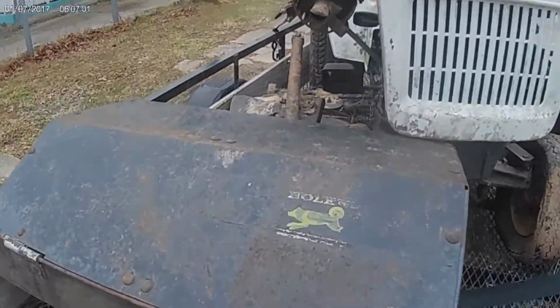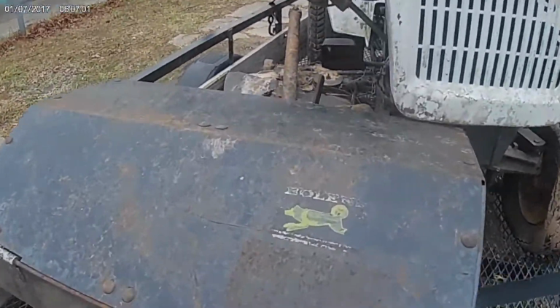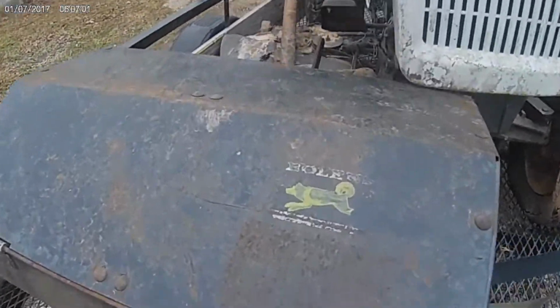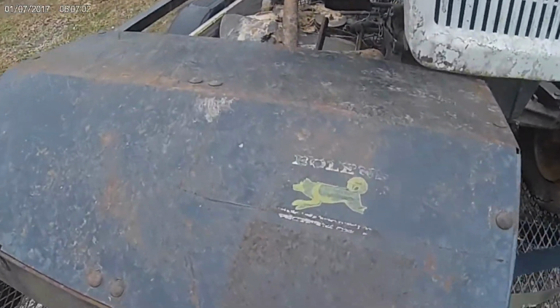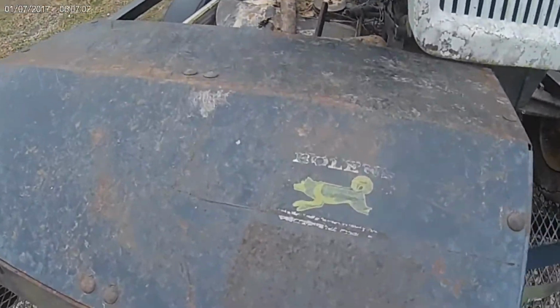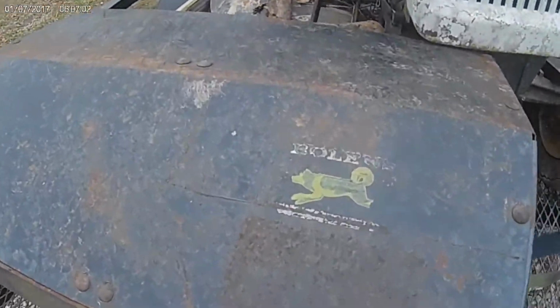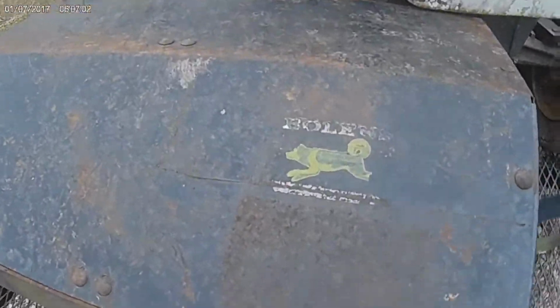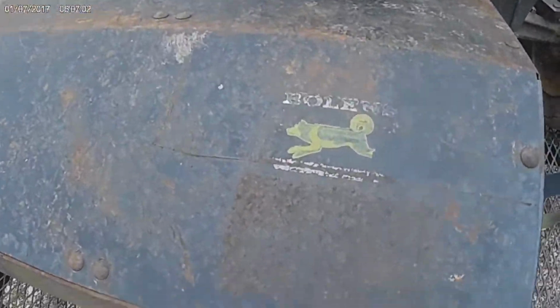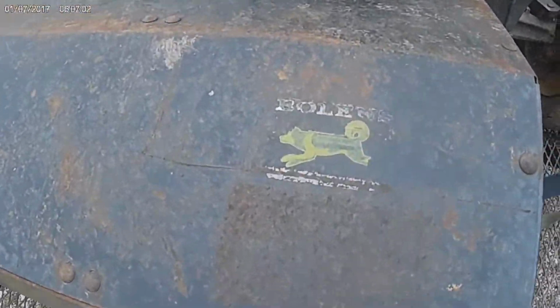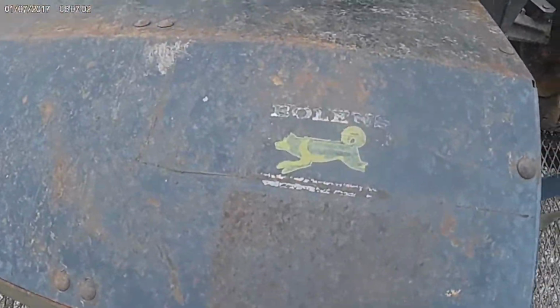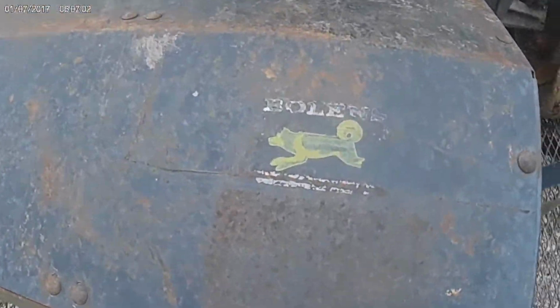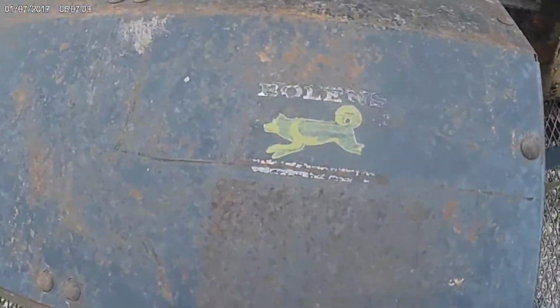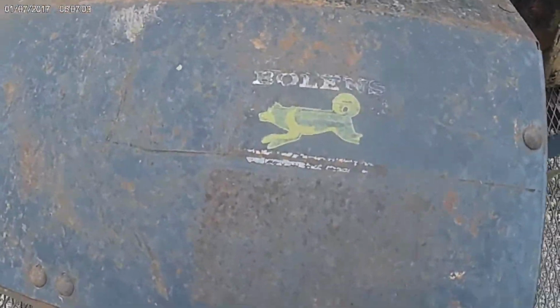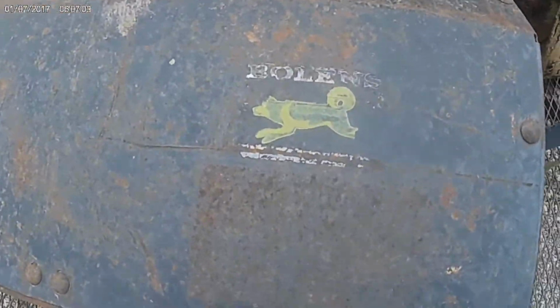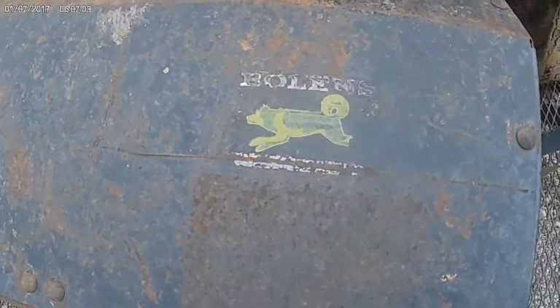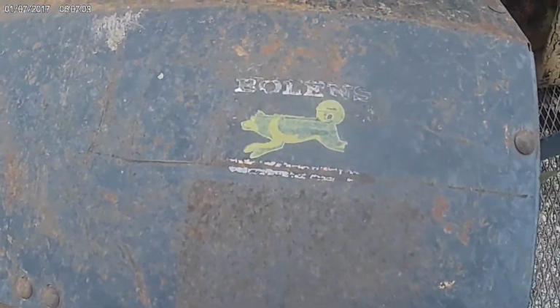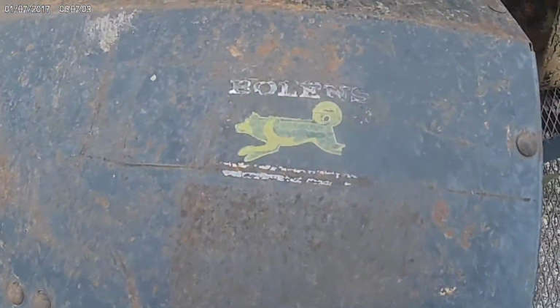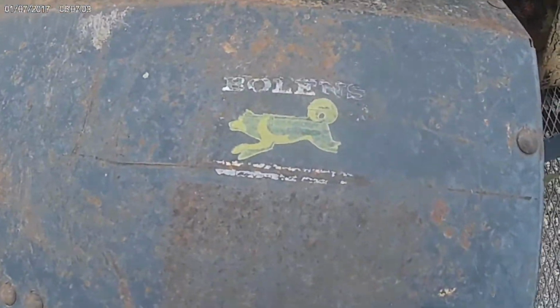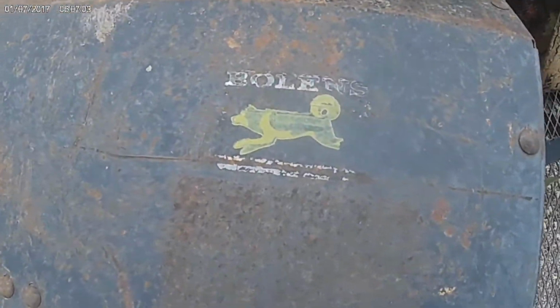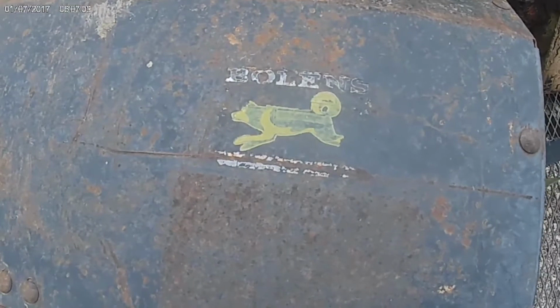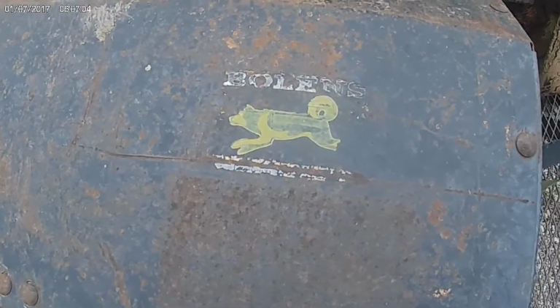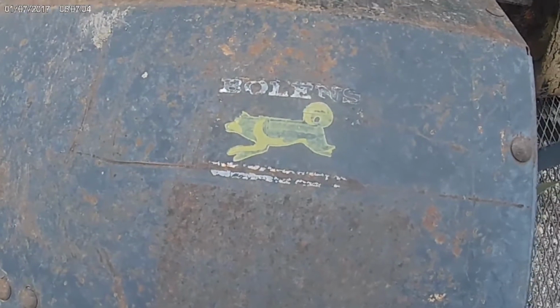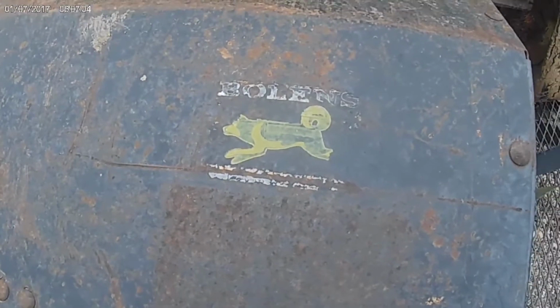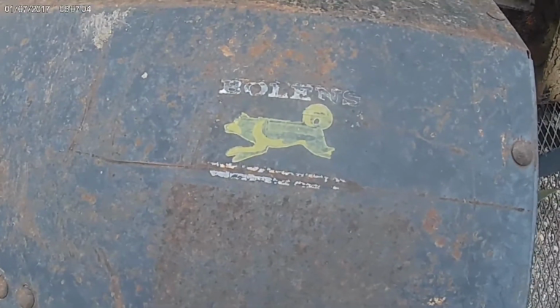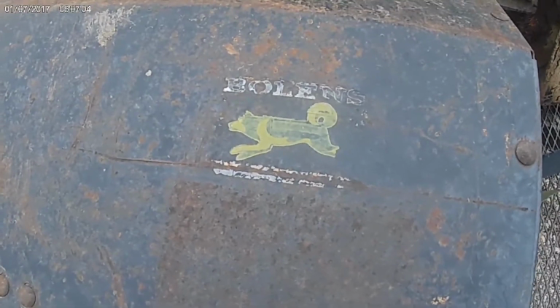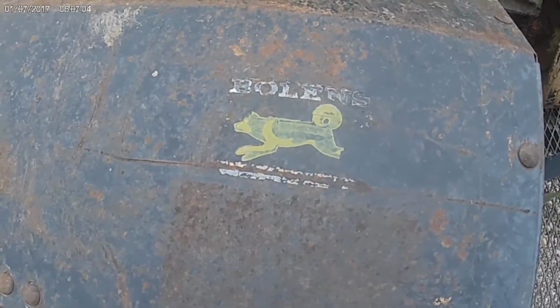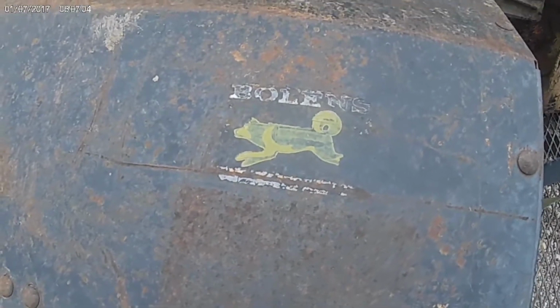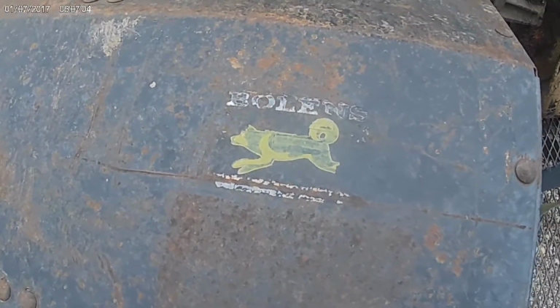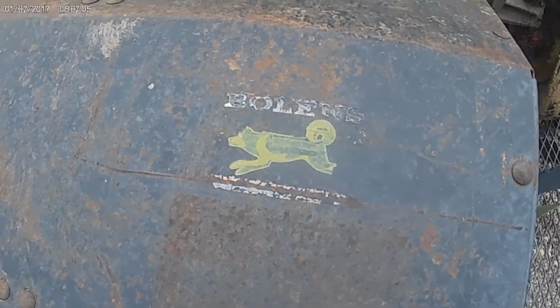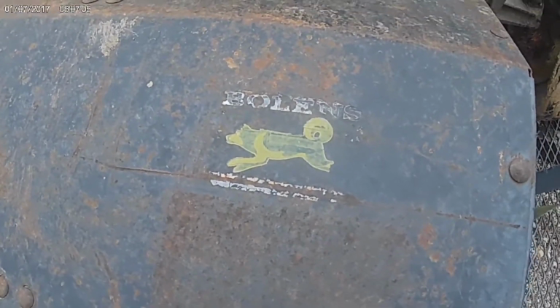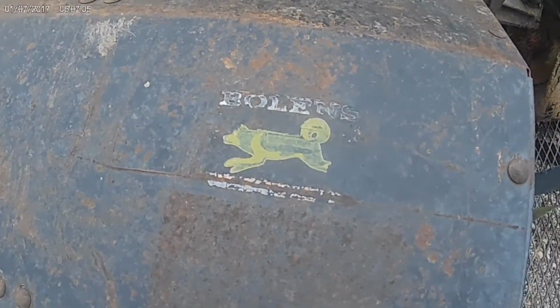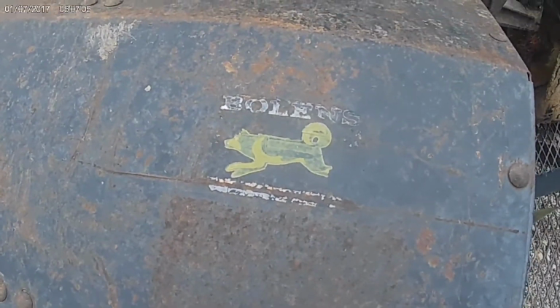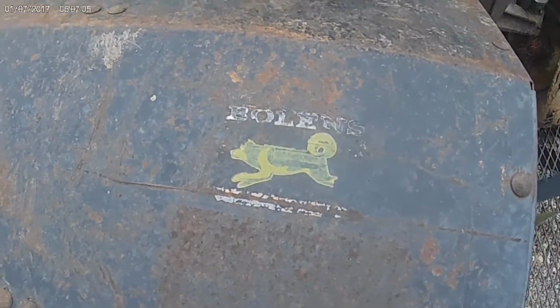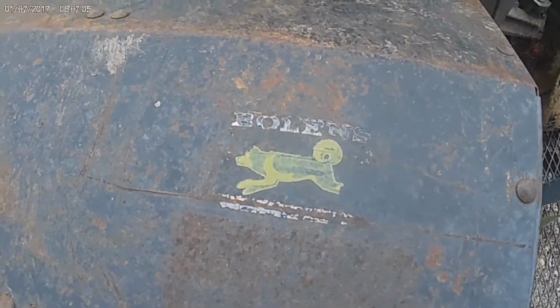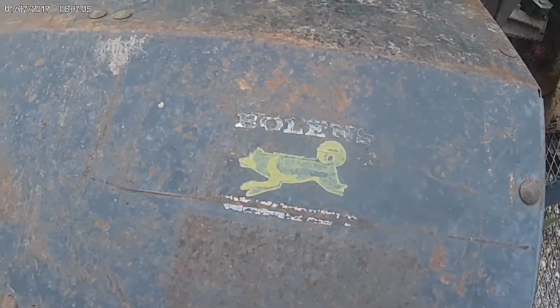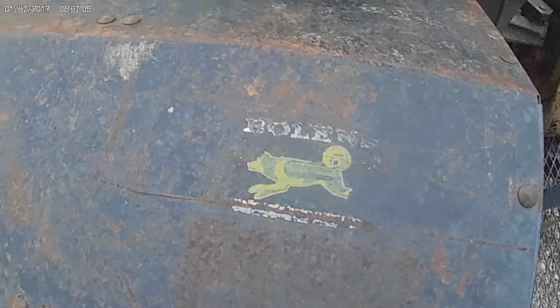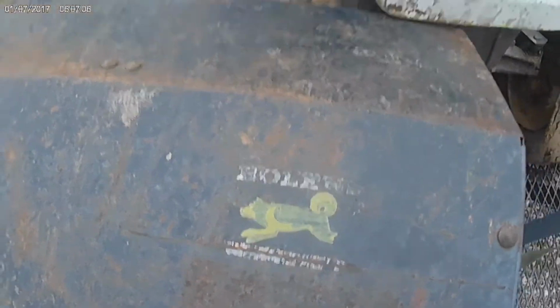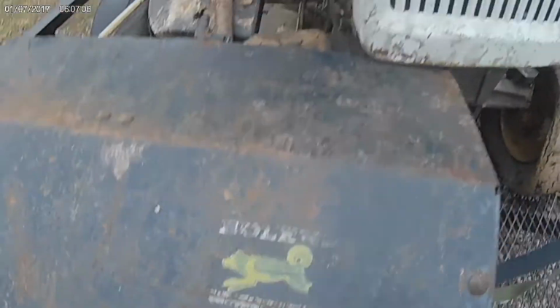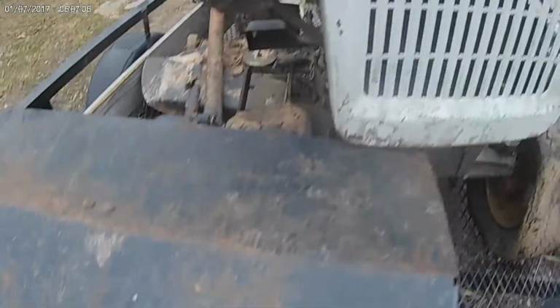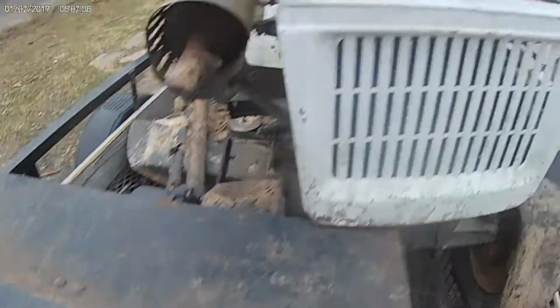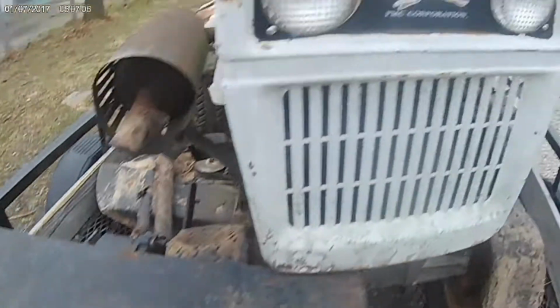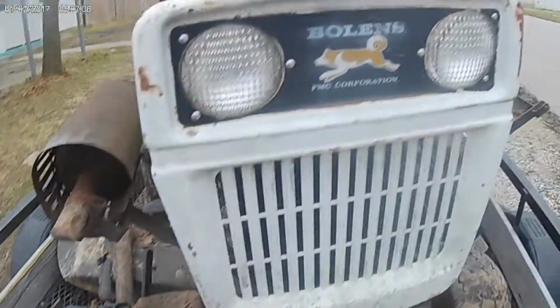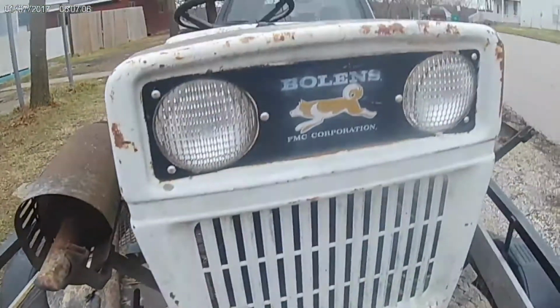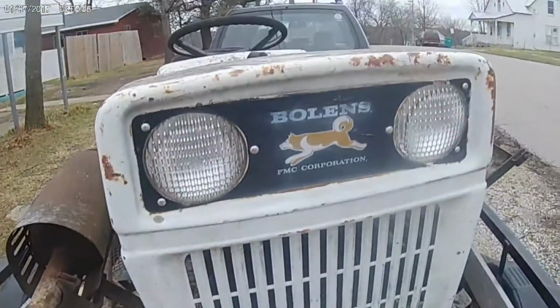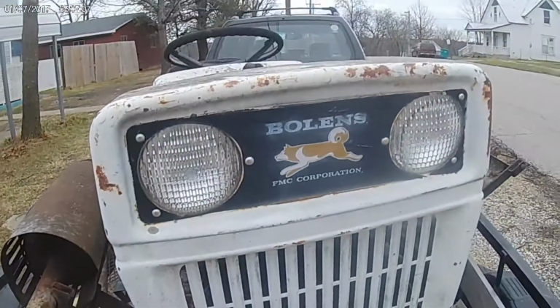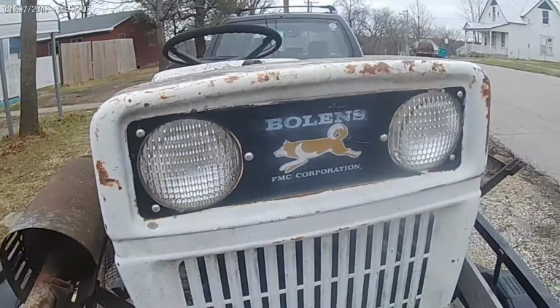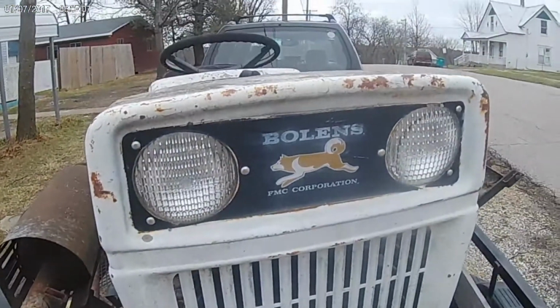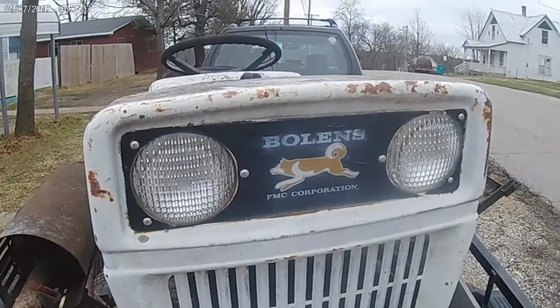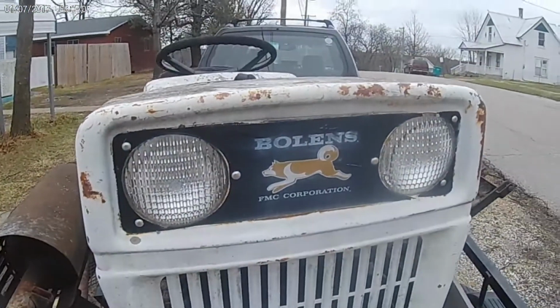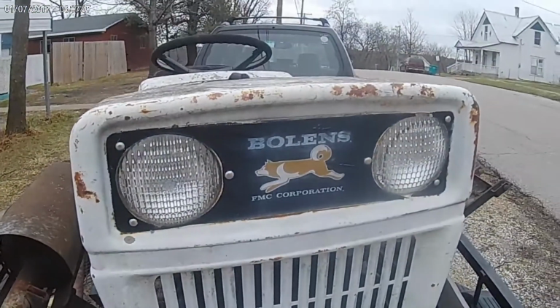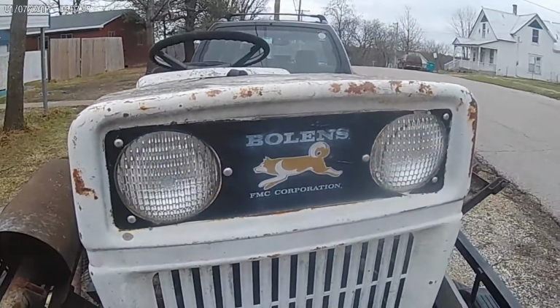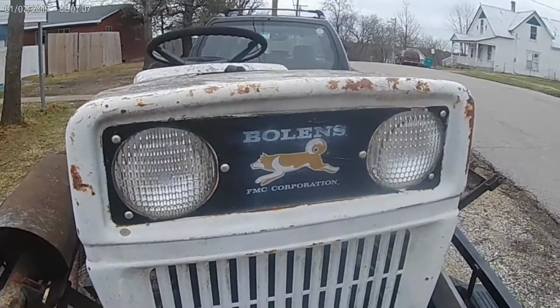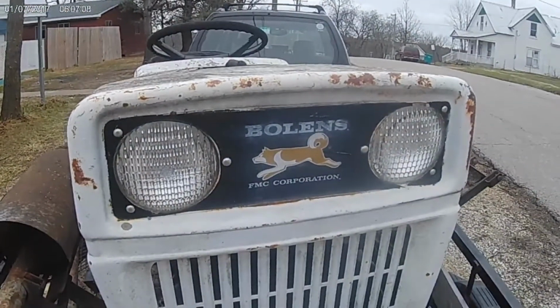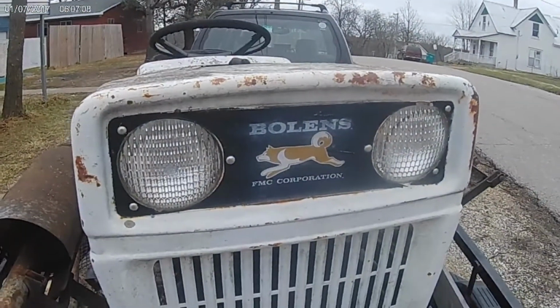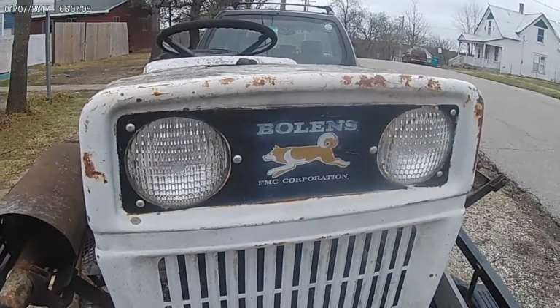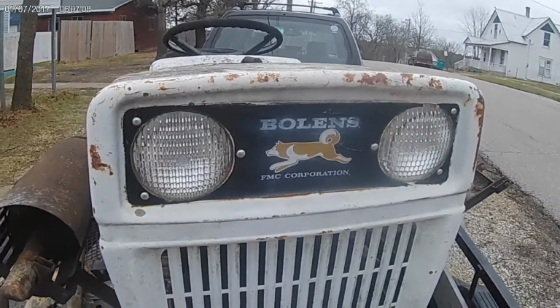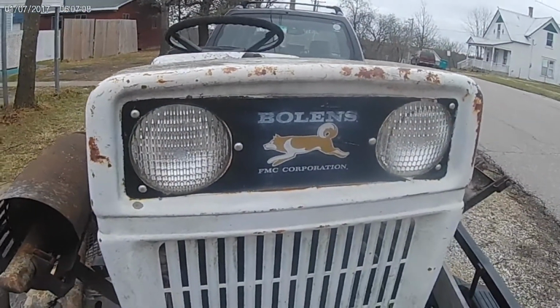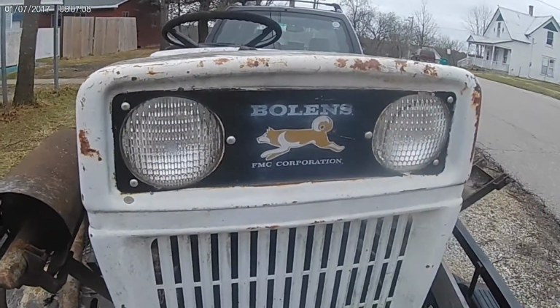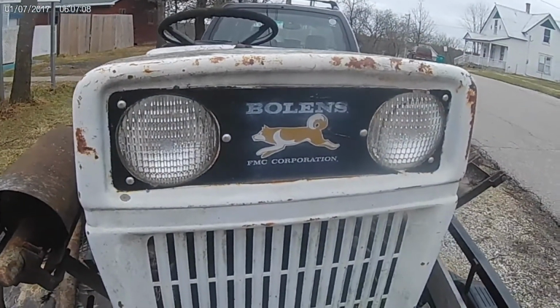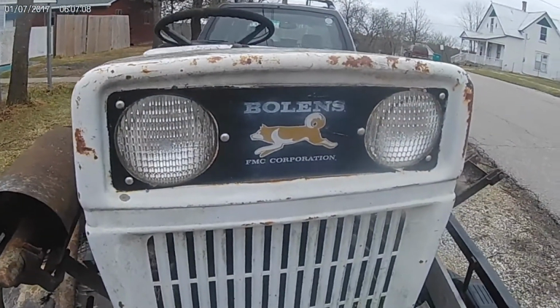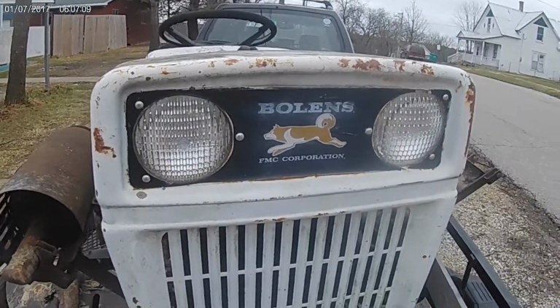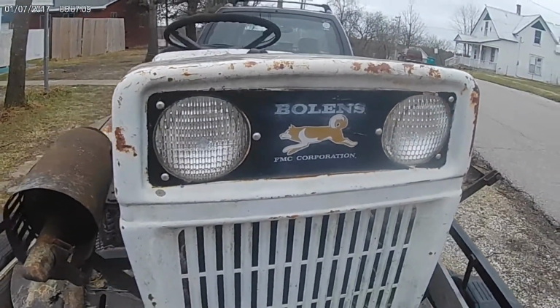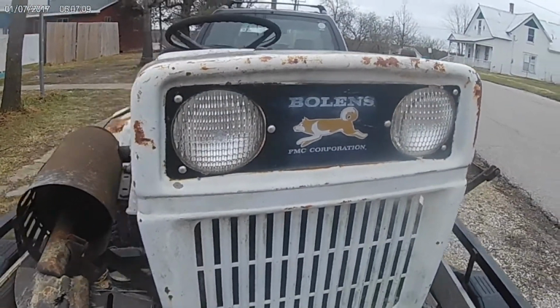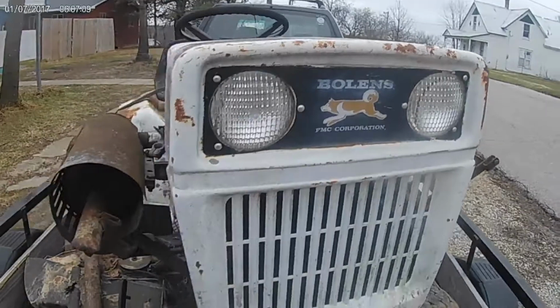That's an interesting little picture there. Looks like it's a Husky — I used to have Husky on the front of these things.